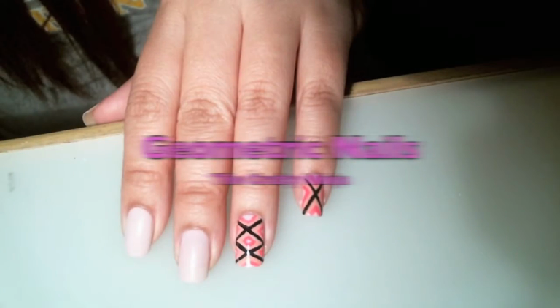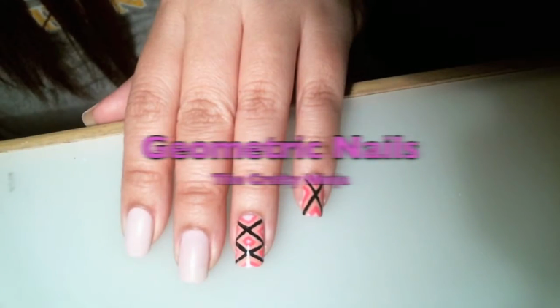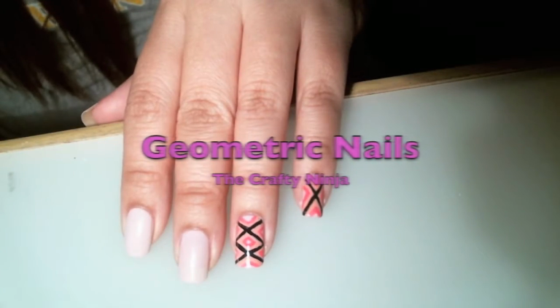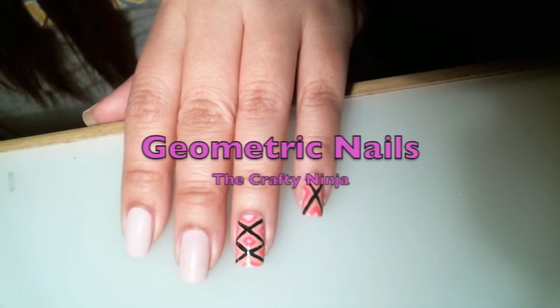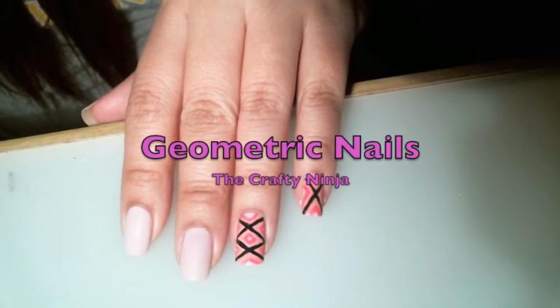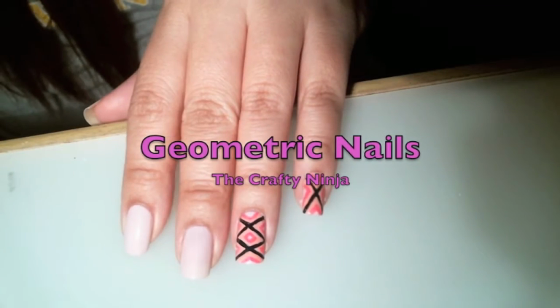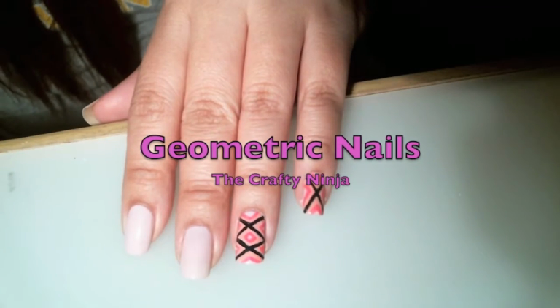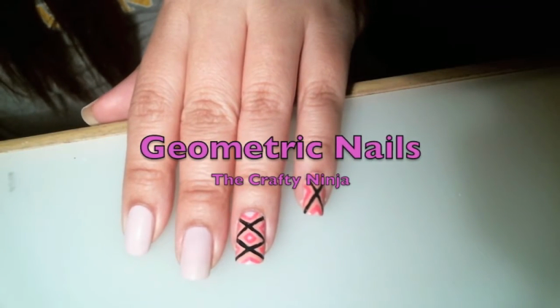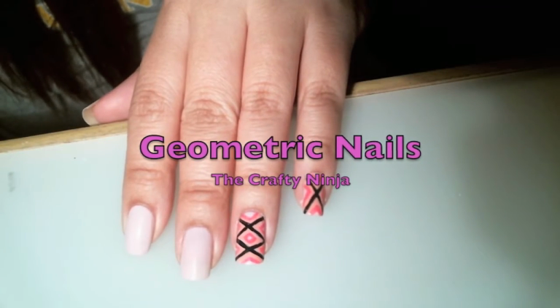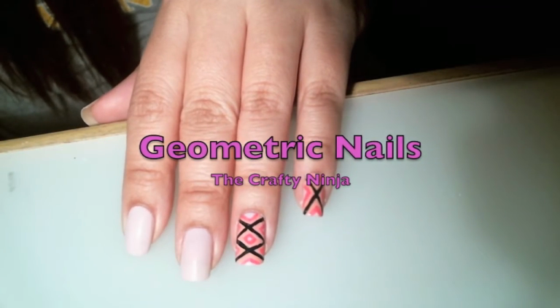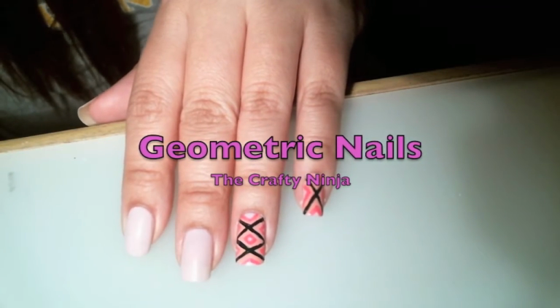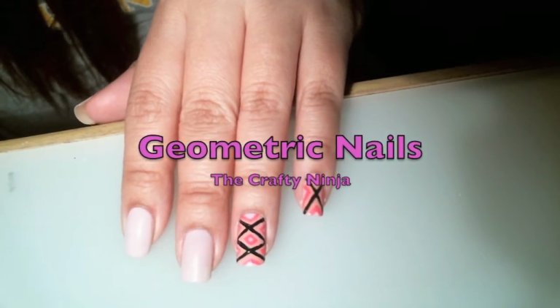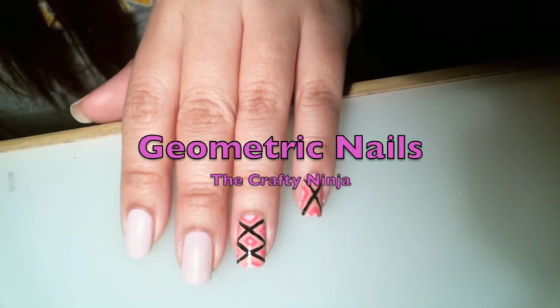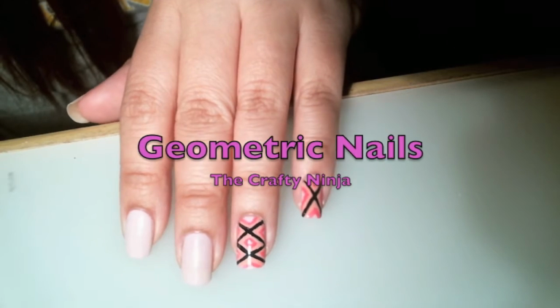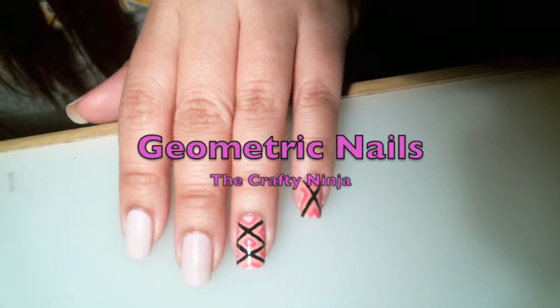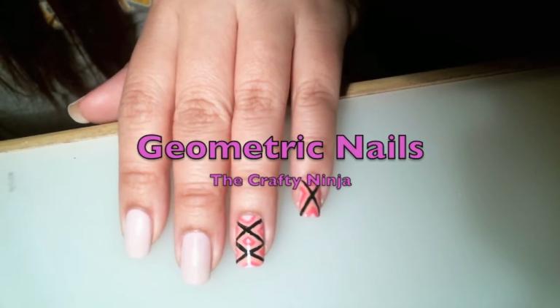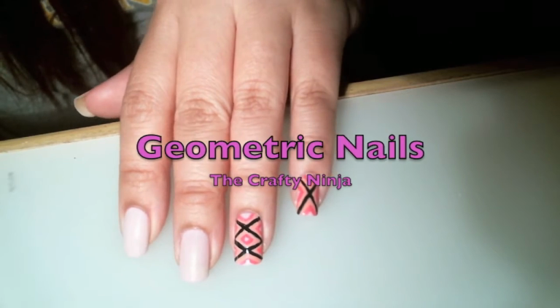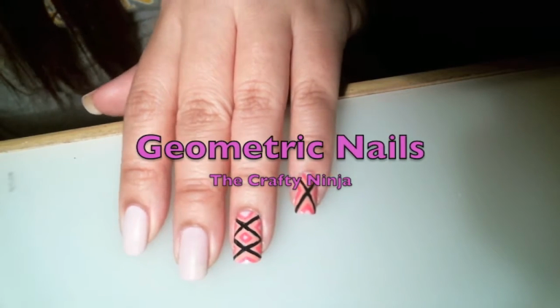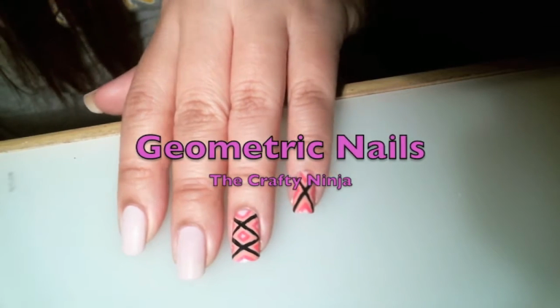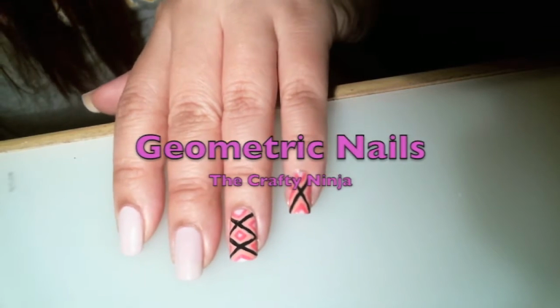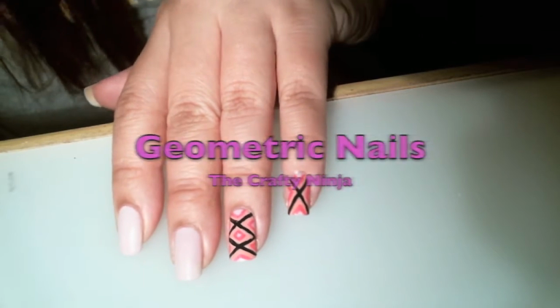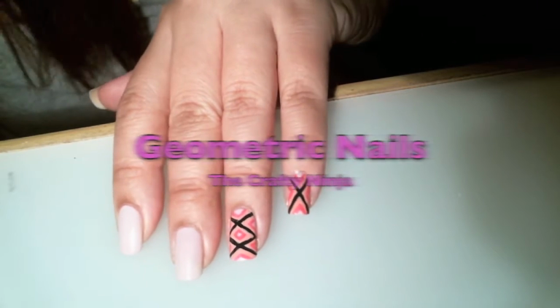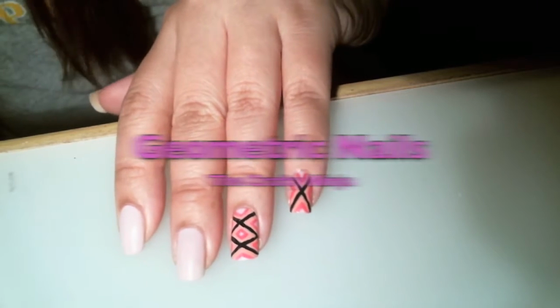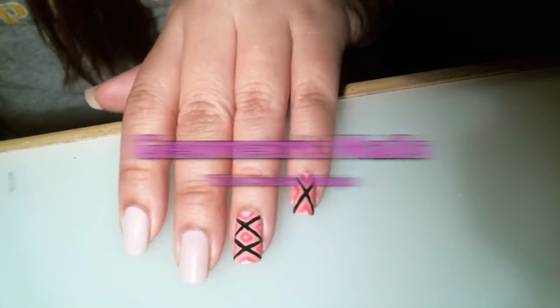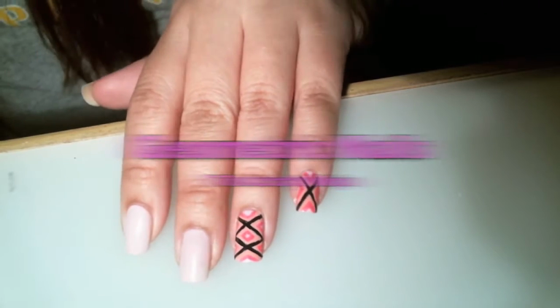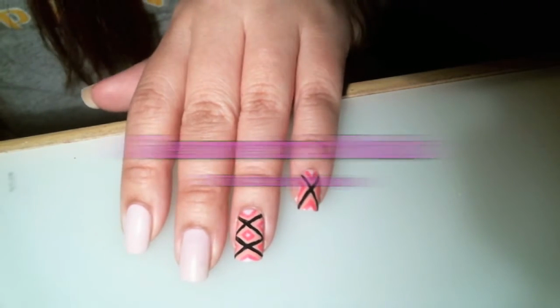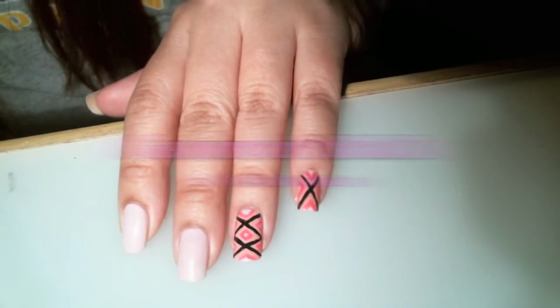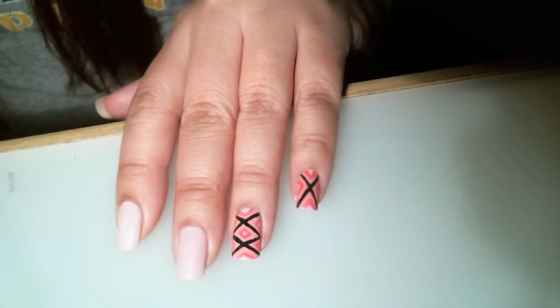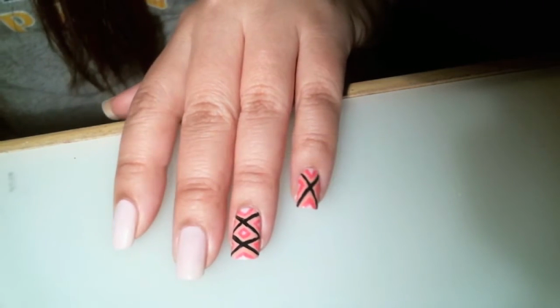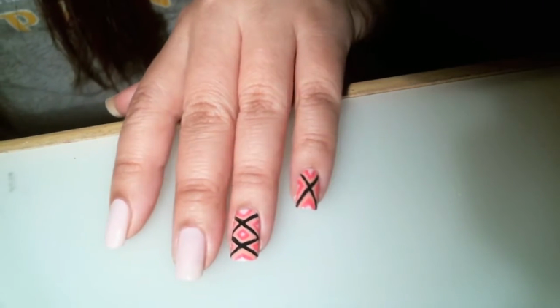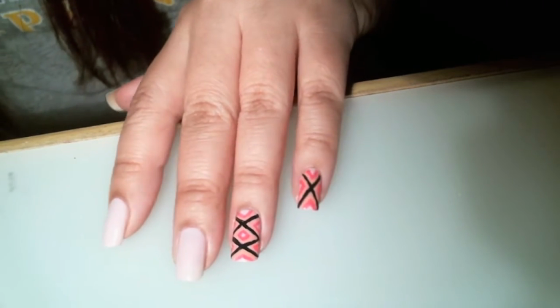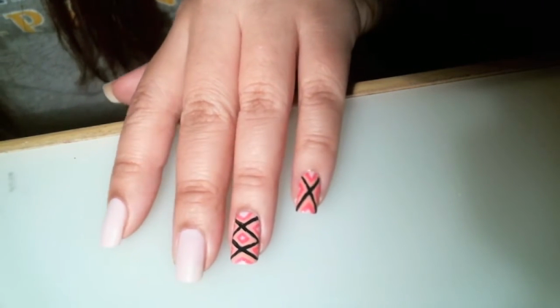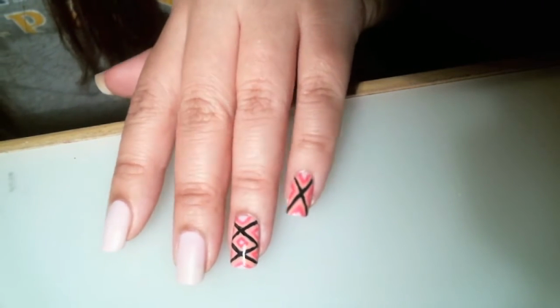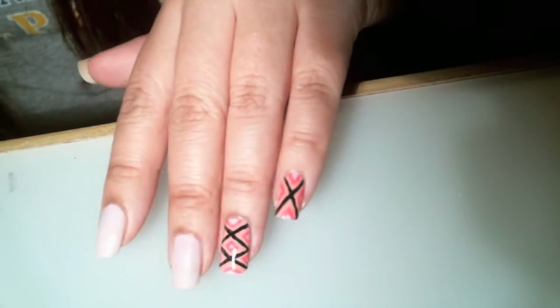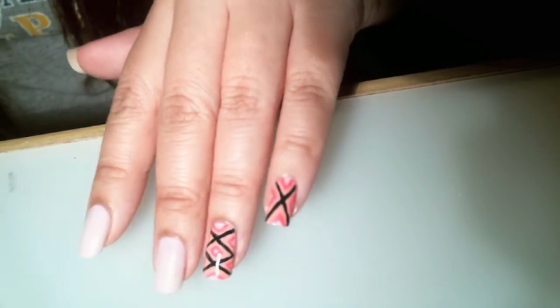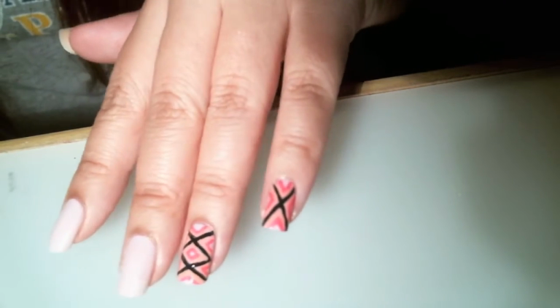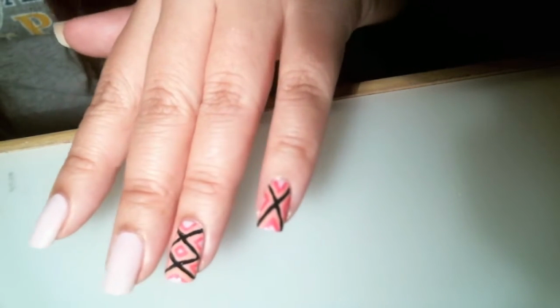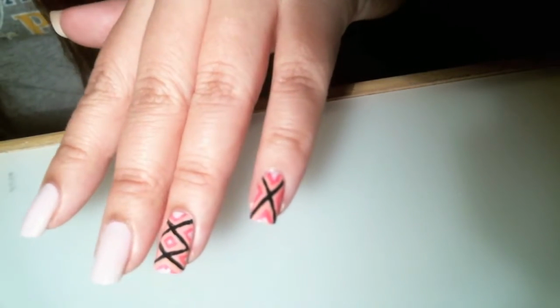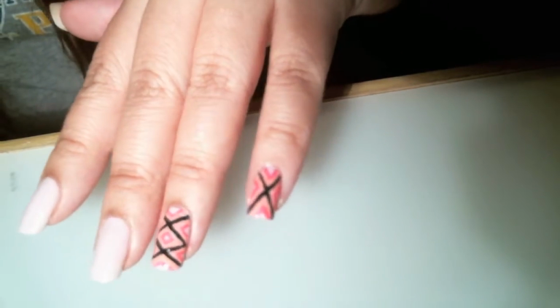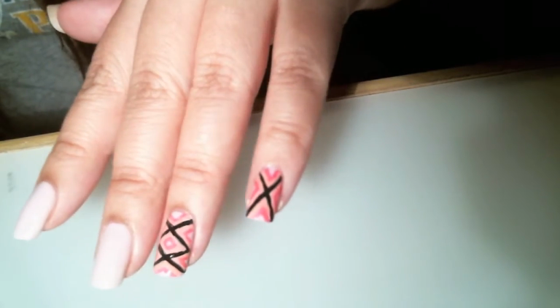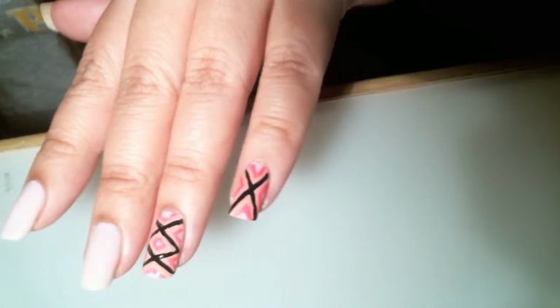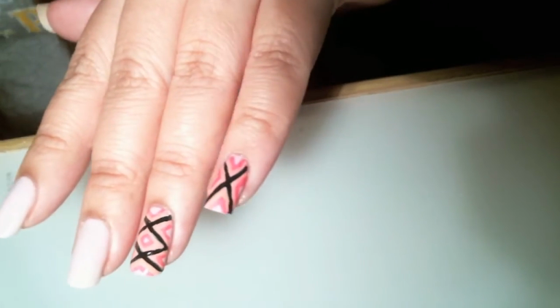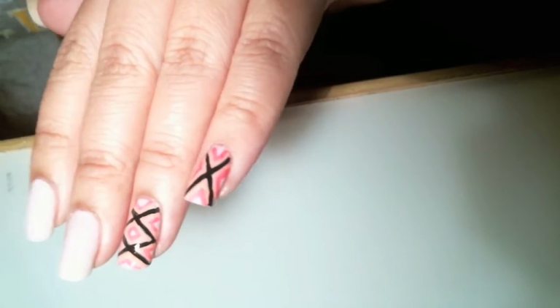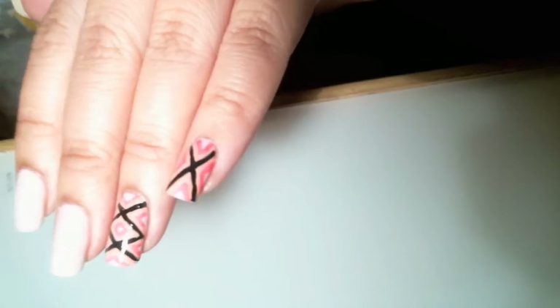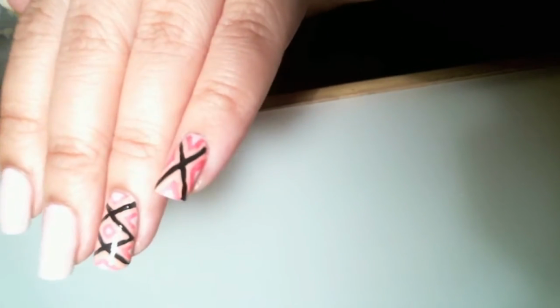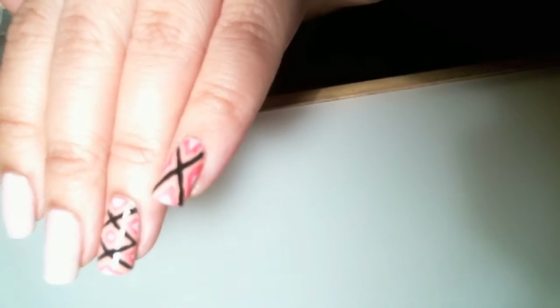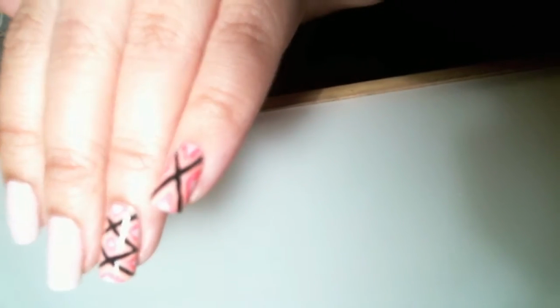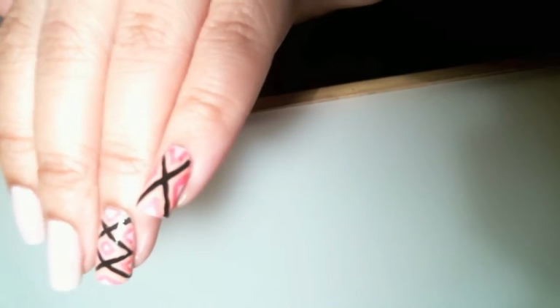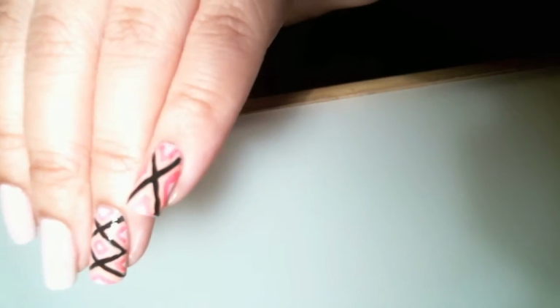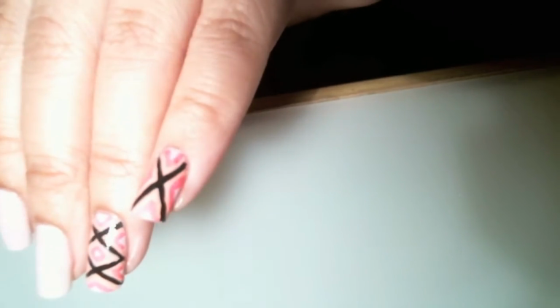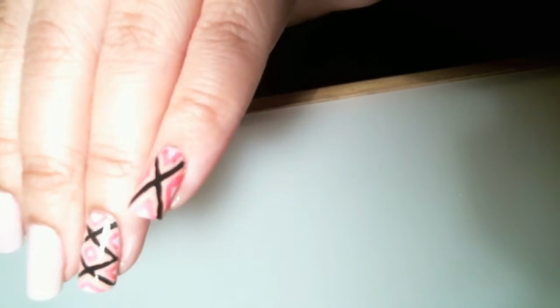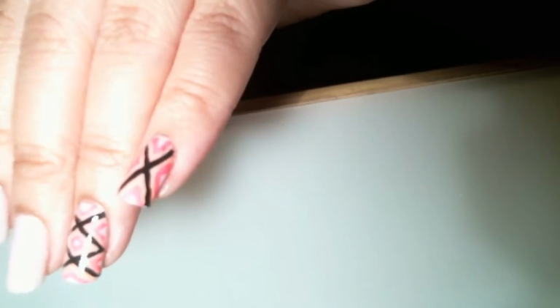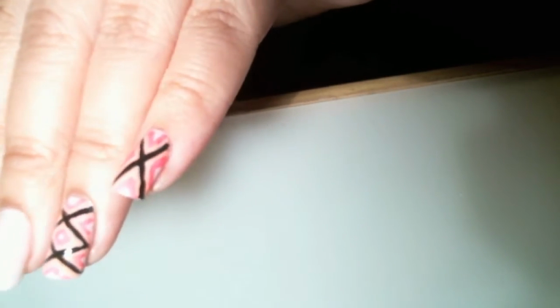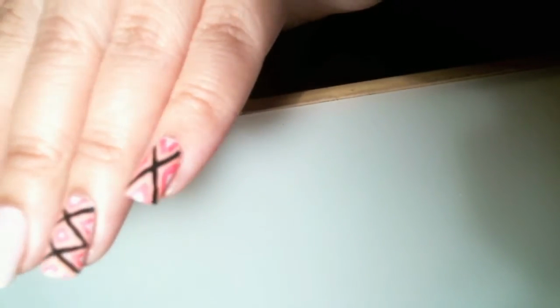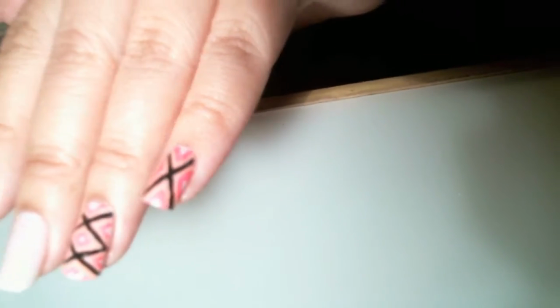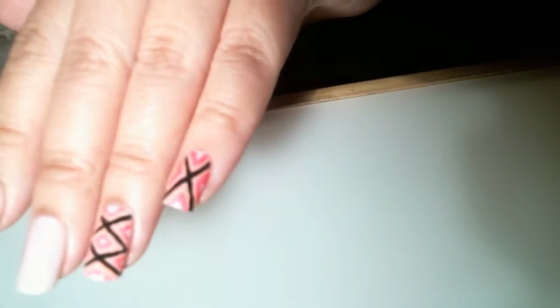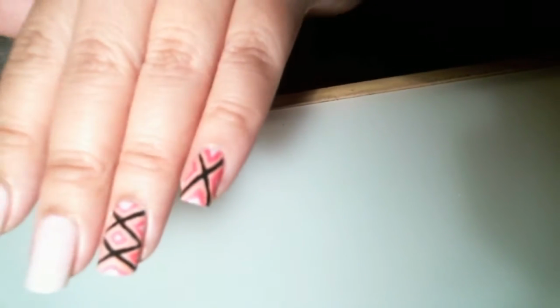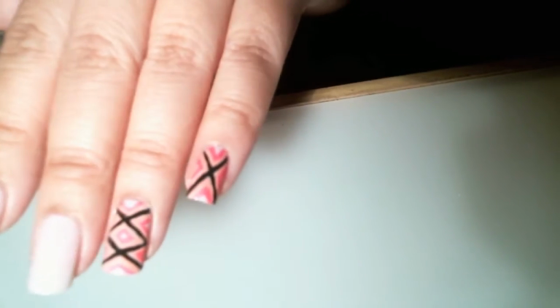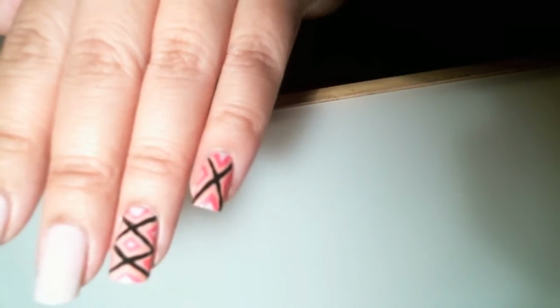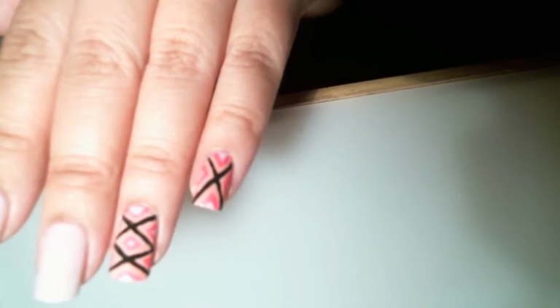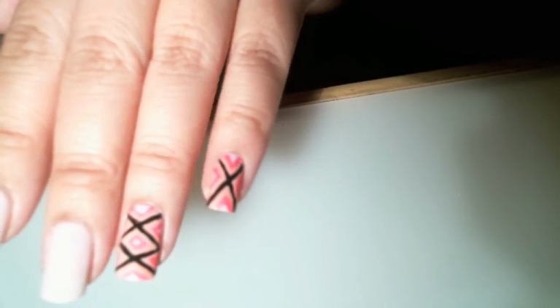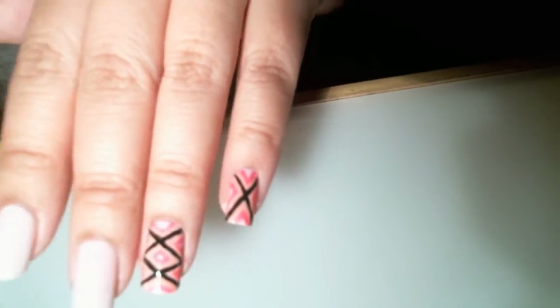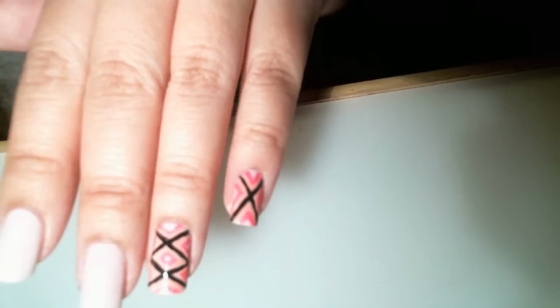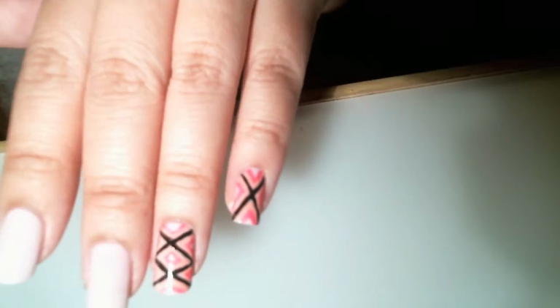Hey guys, today's YouTube tutorial is how to create these fun geometric pattern triangles.